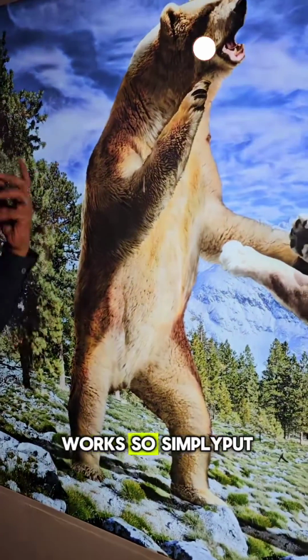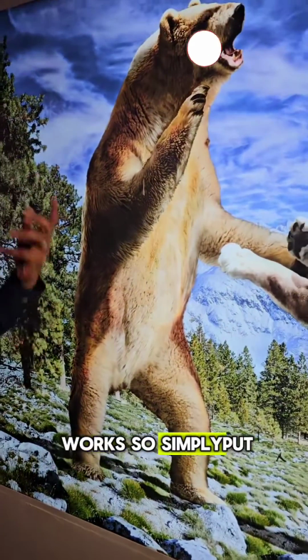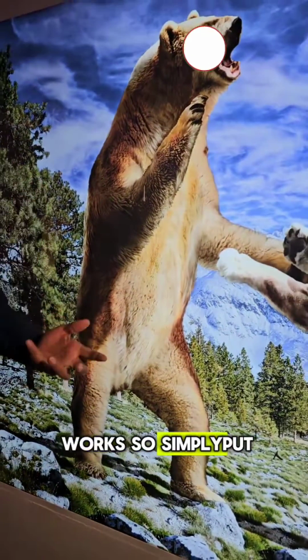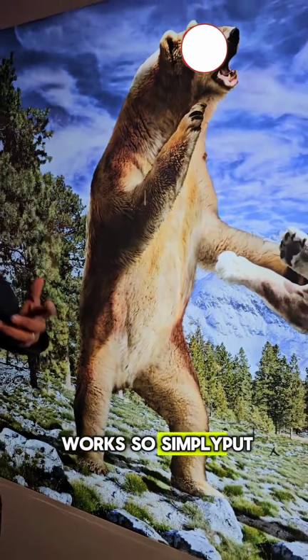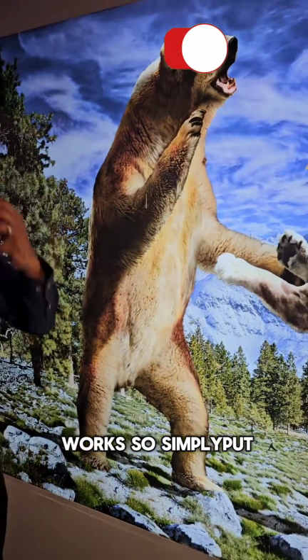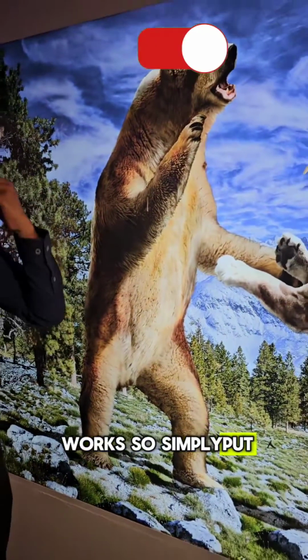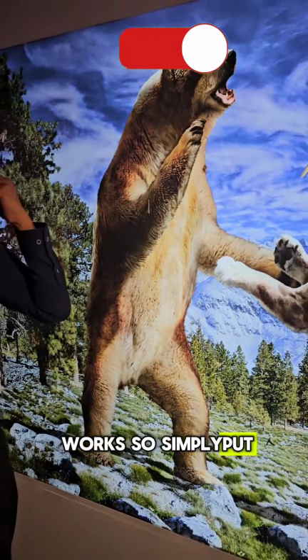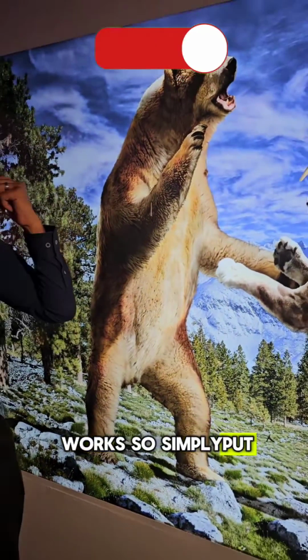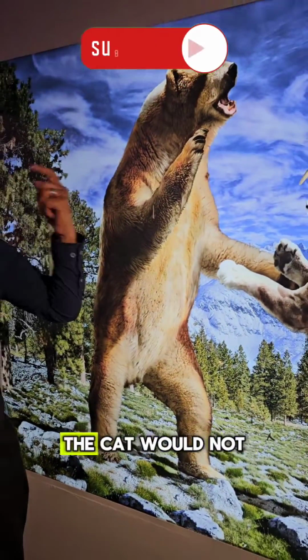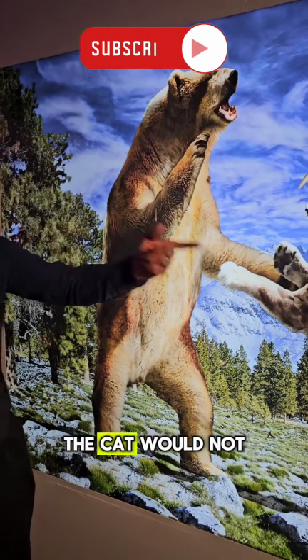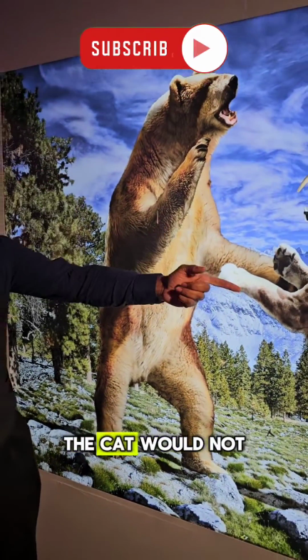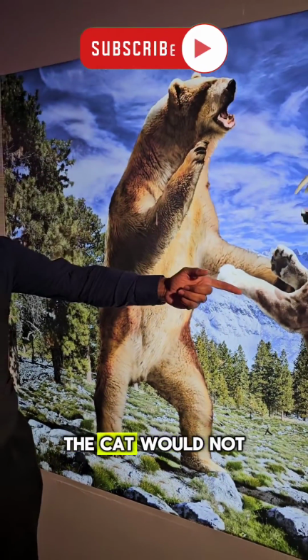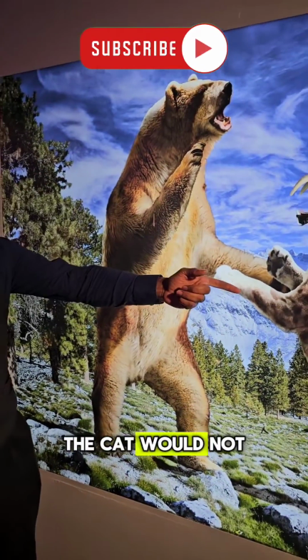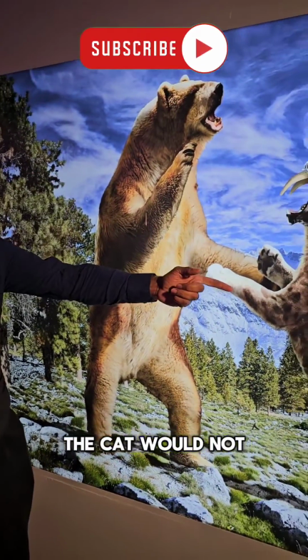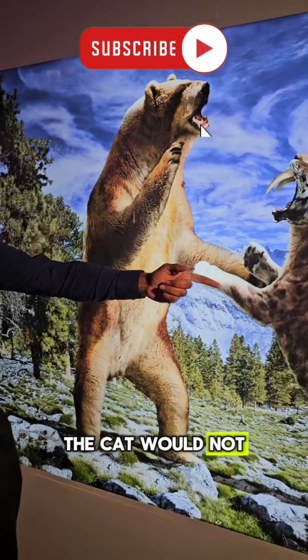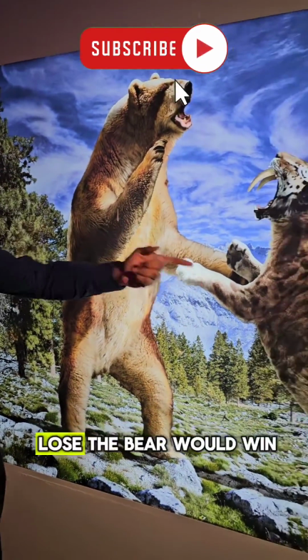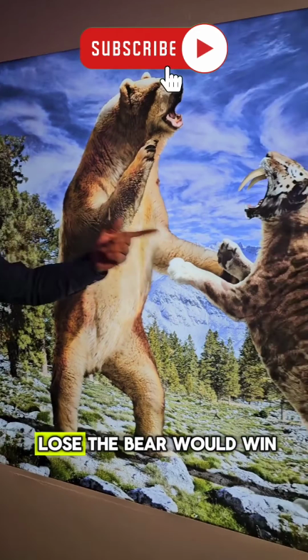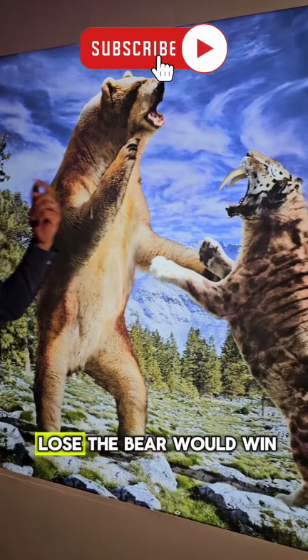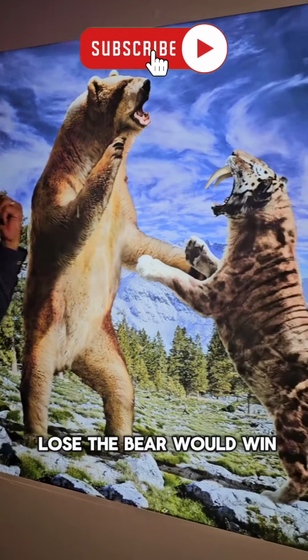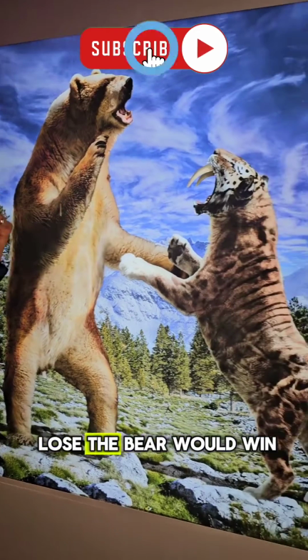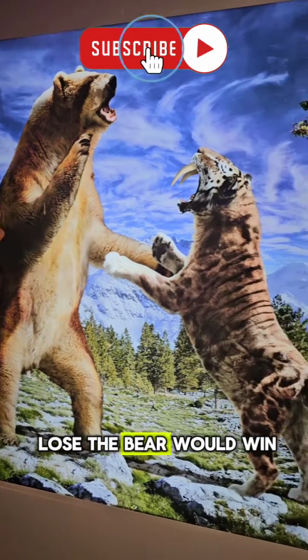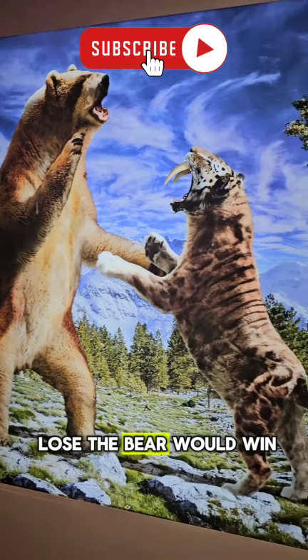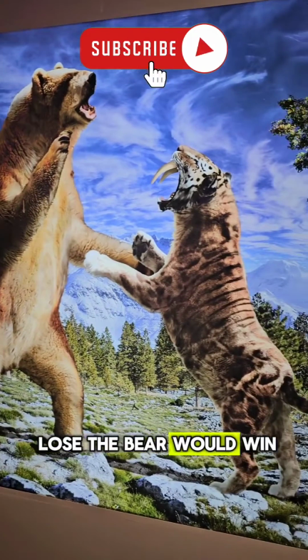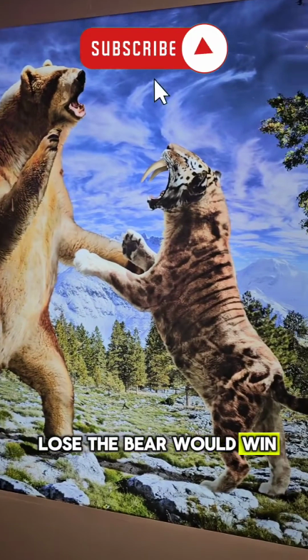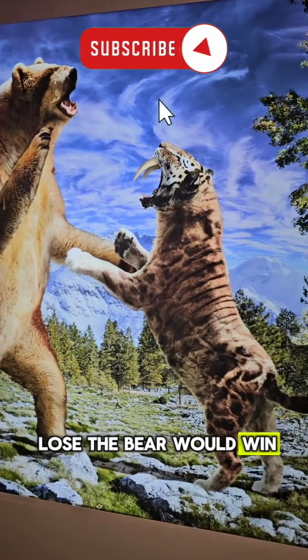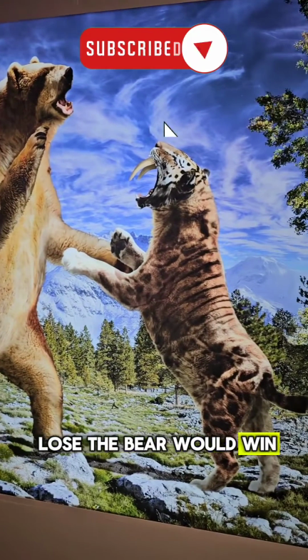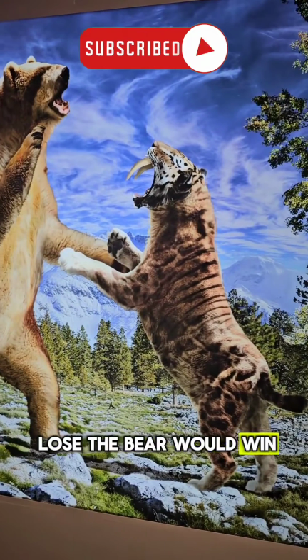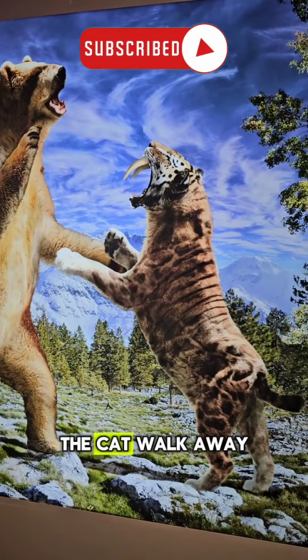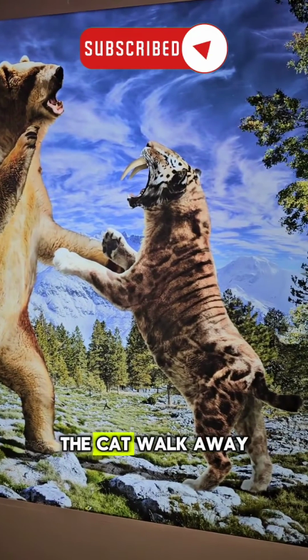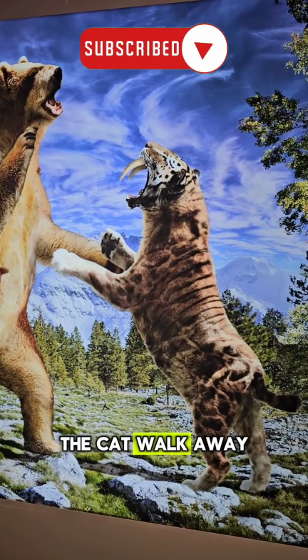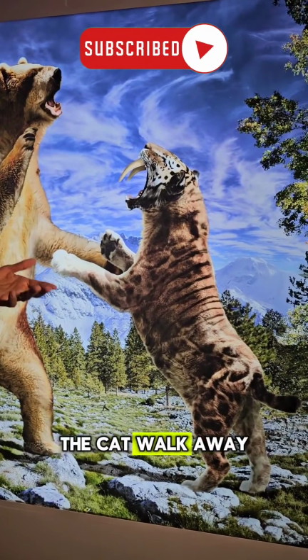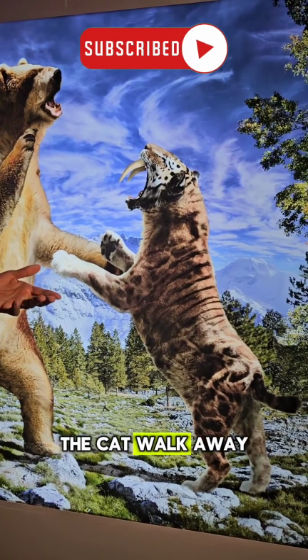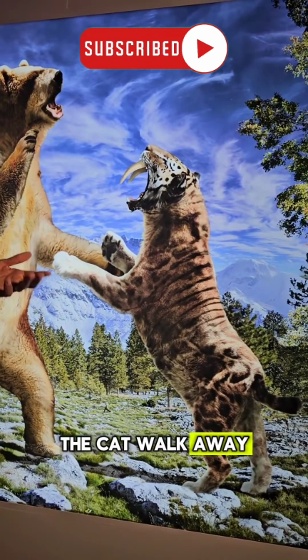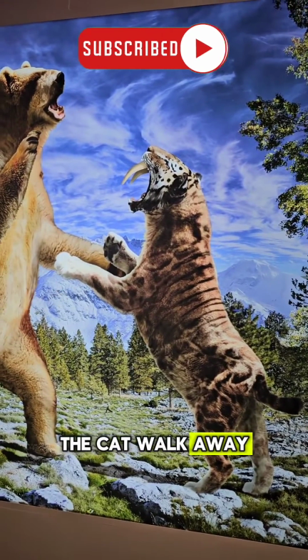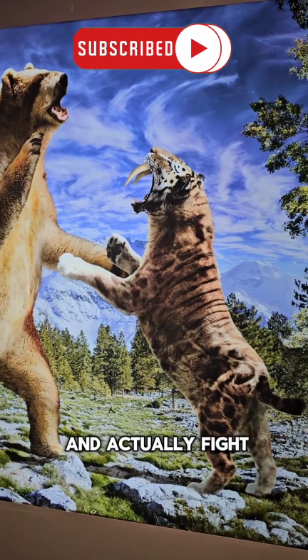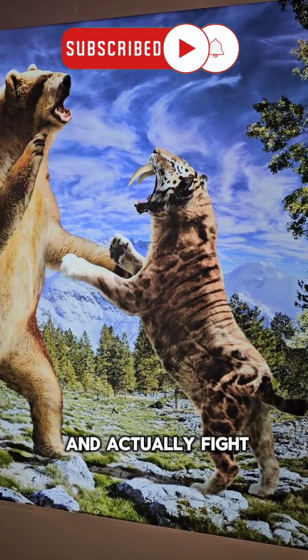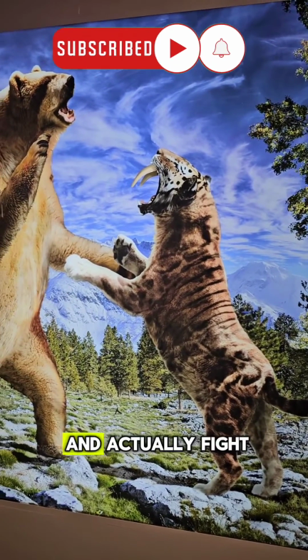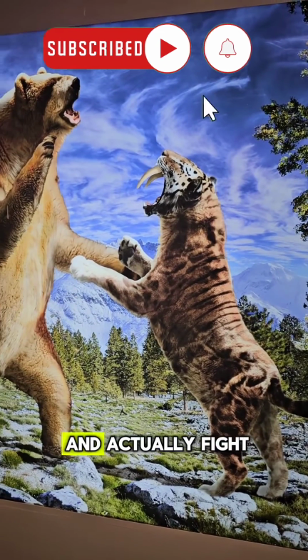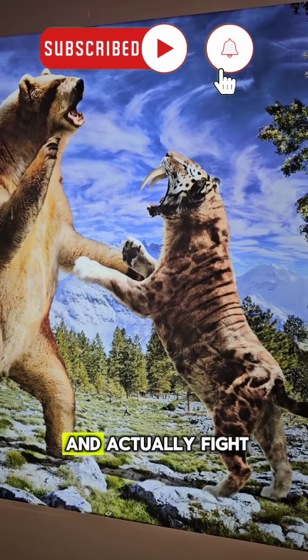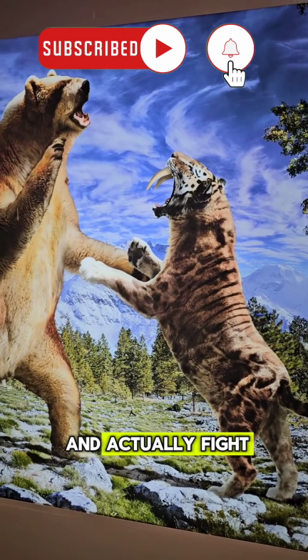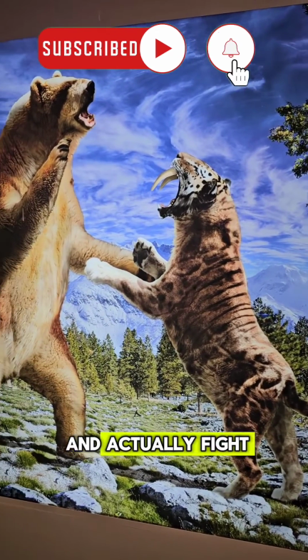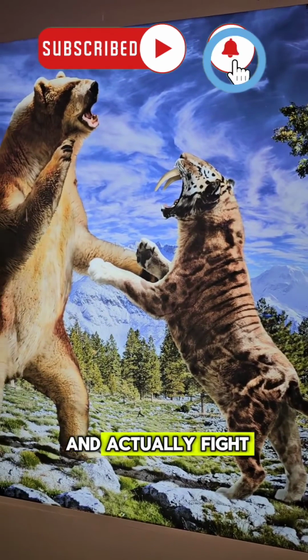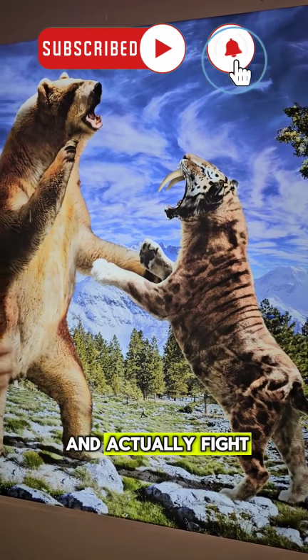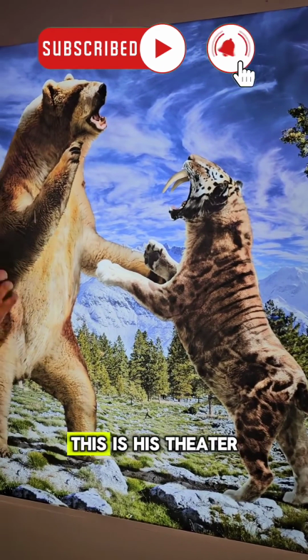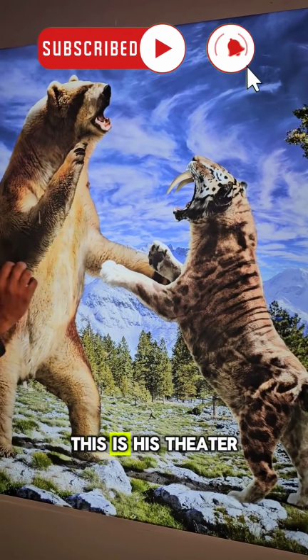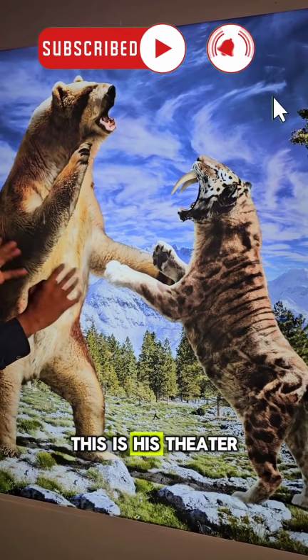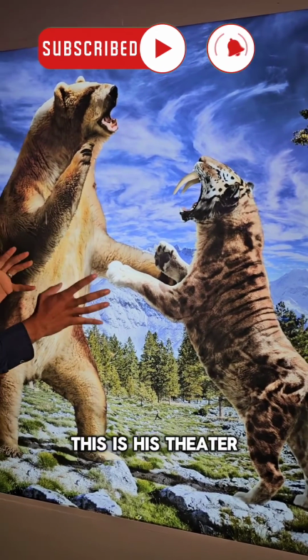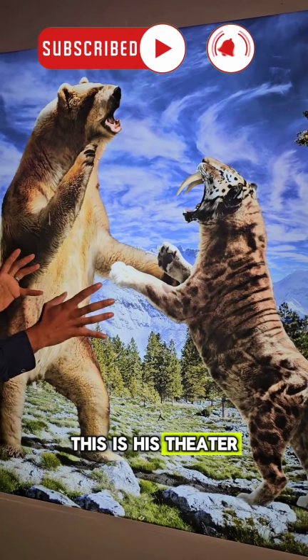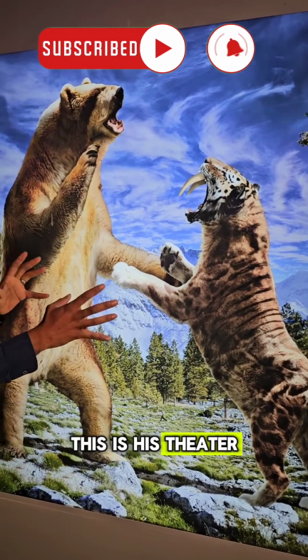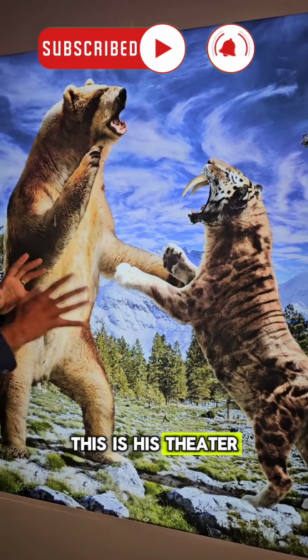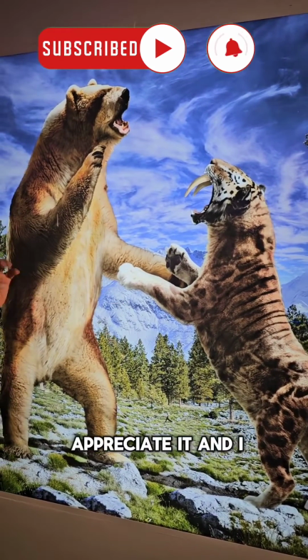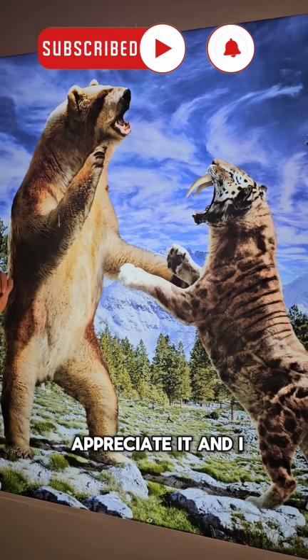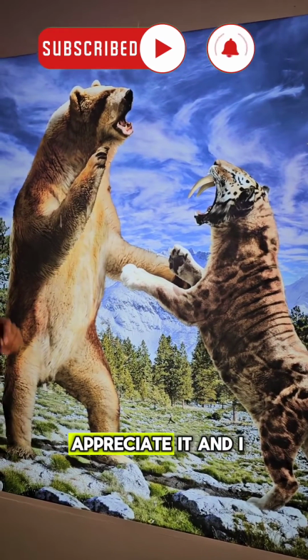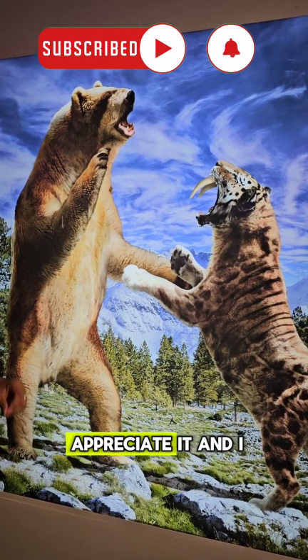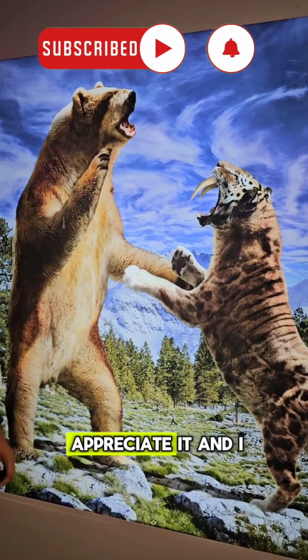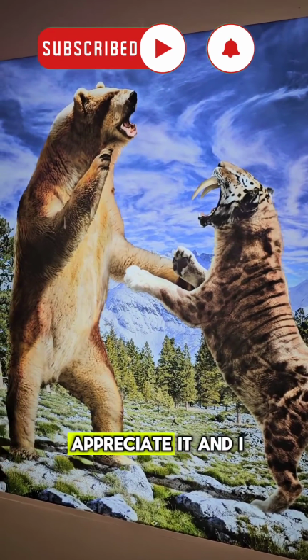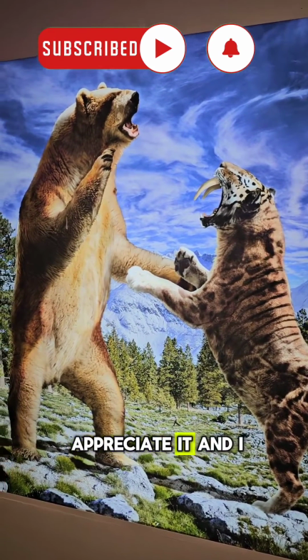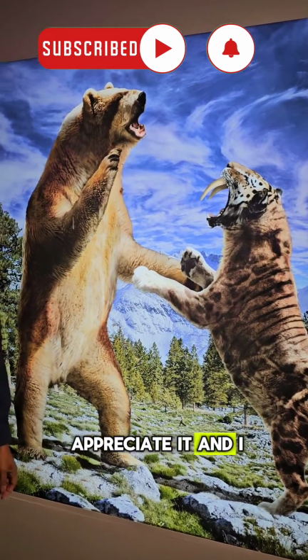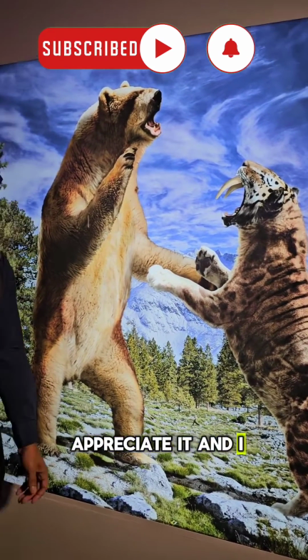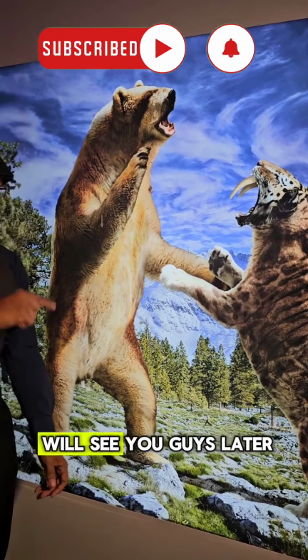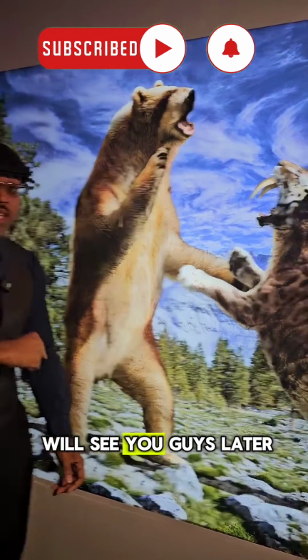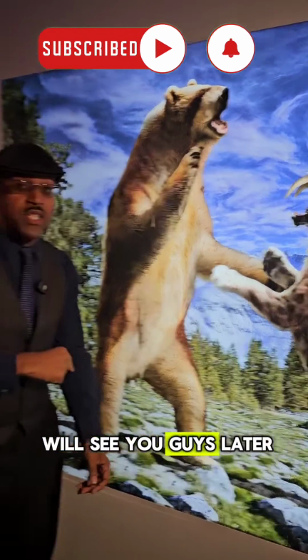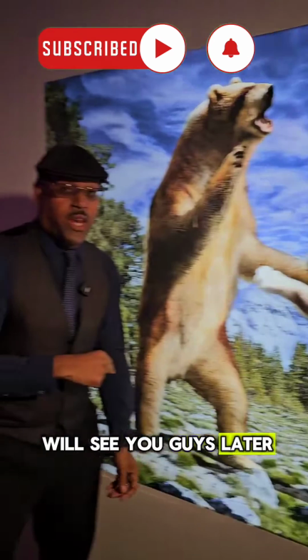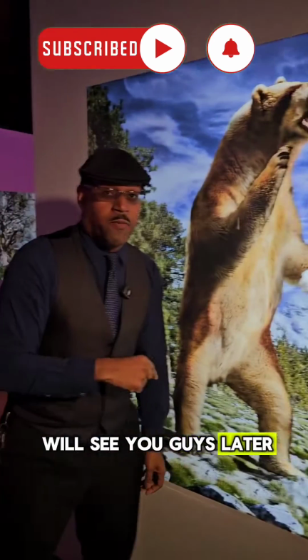Simply put, the cat would not lose — the bear would win. The cat will walk away; this is just theater. Appreciate it, and I'll see you guys later.